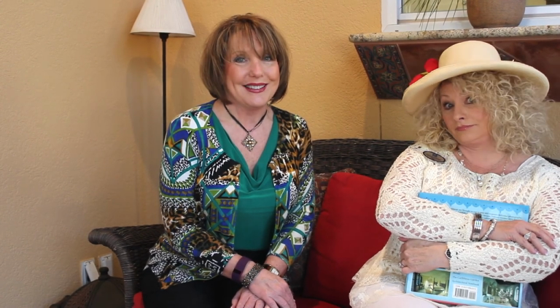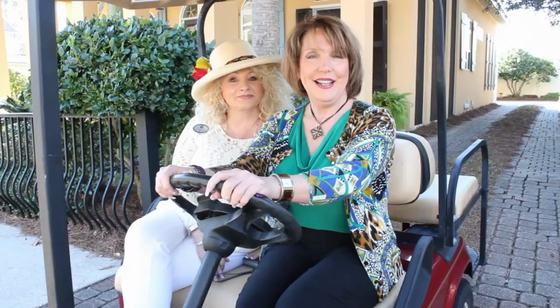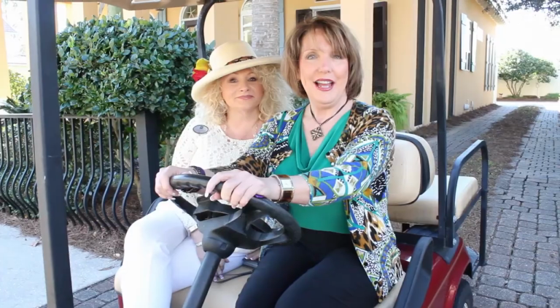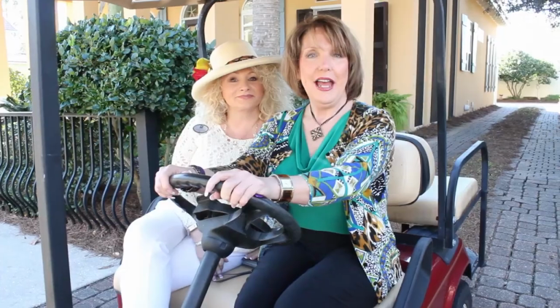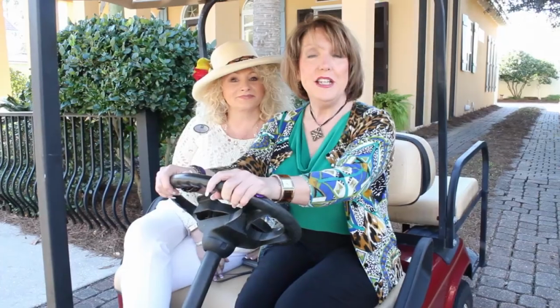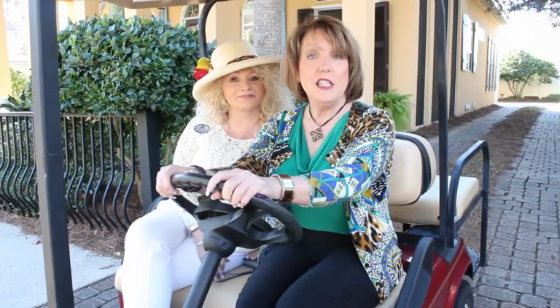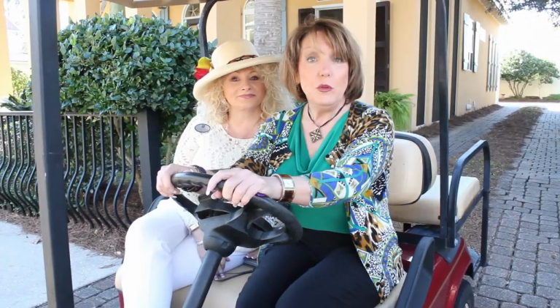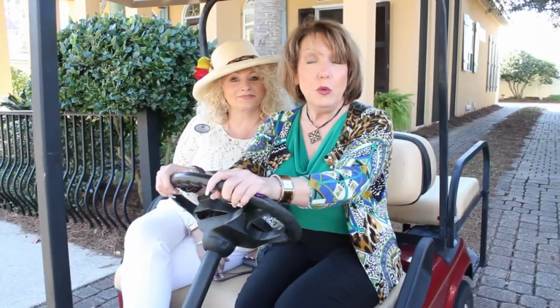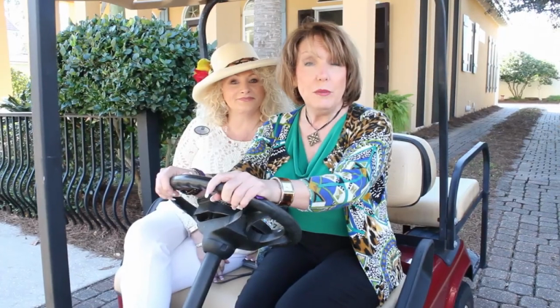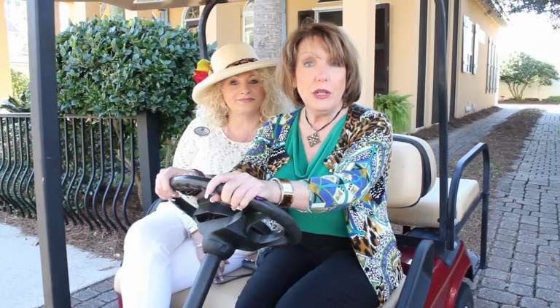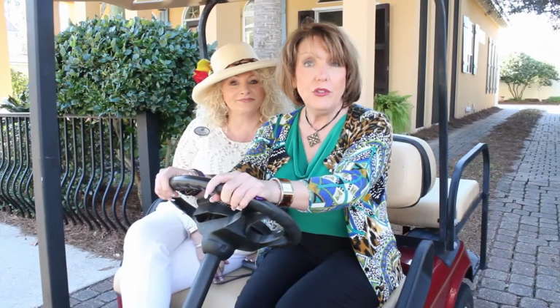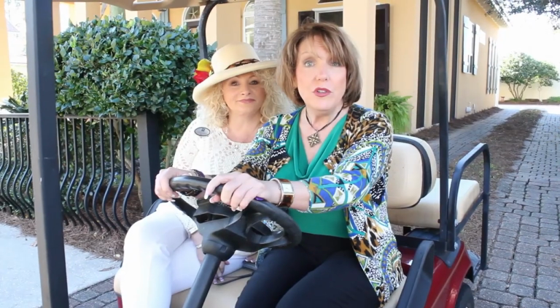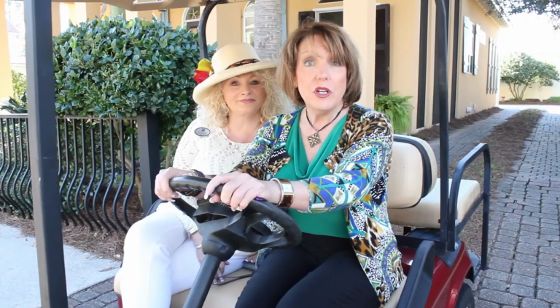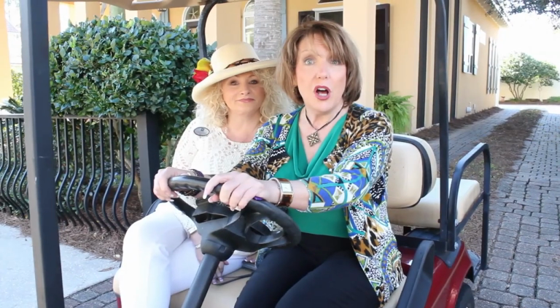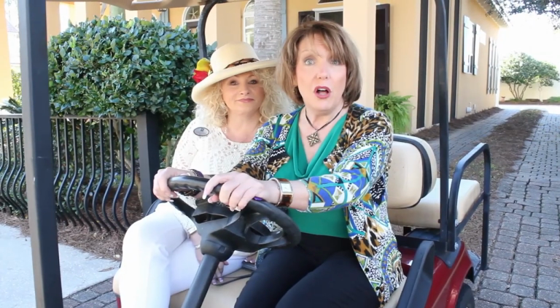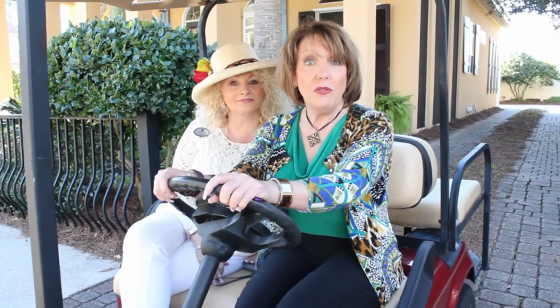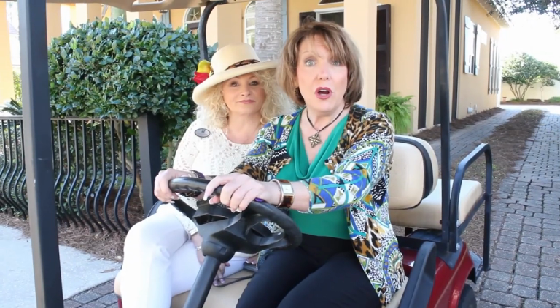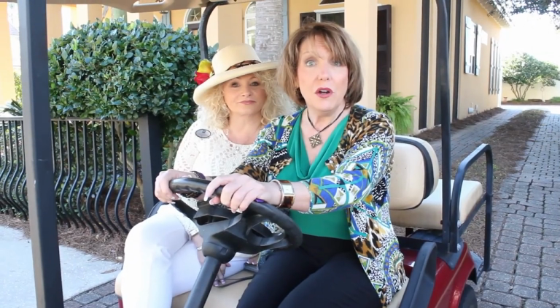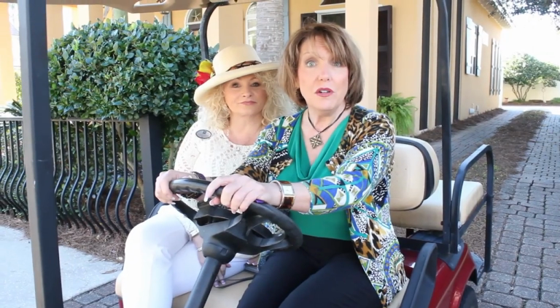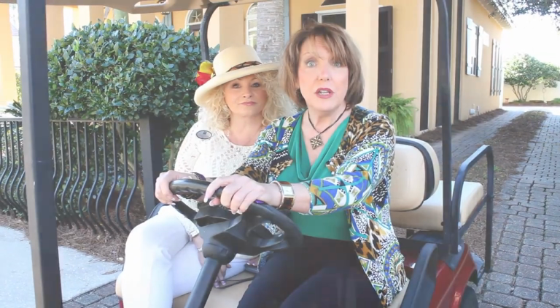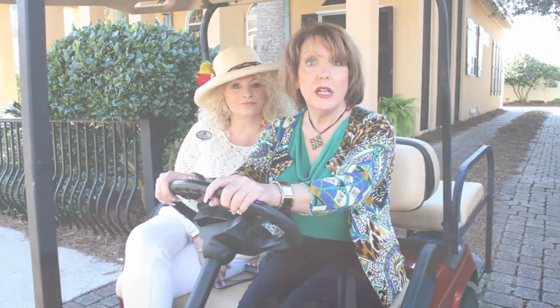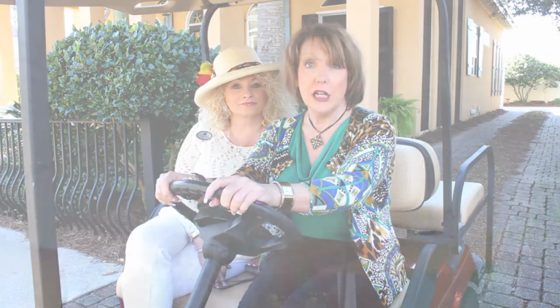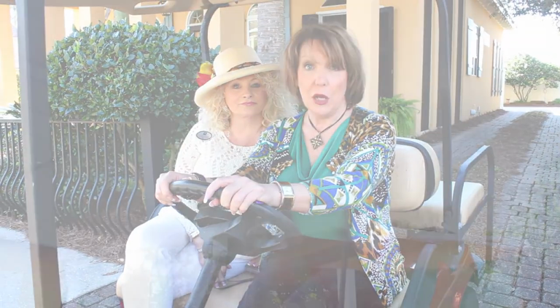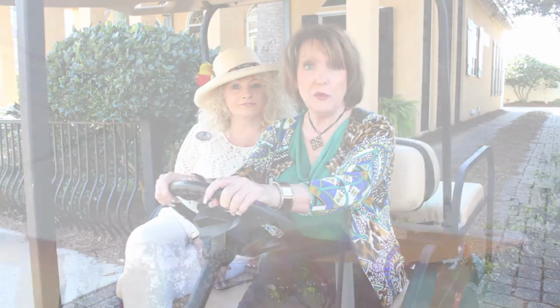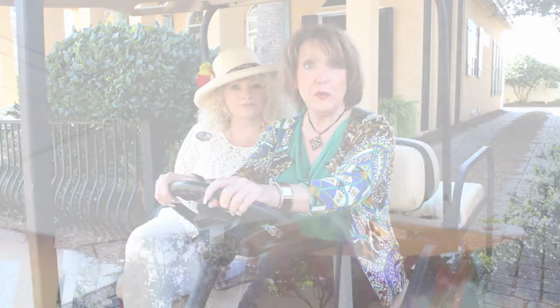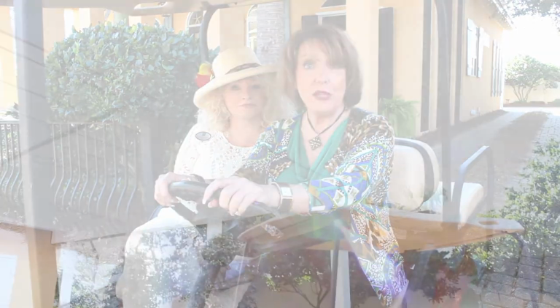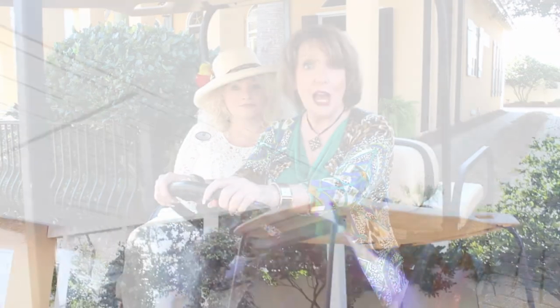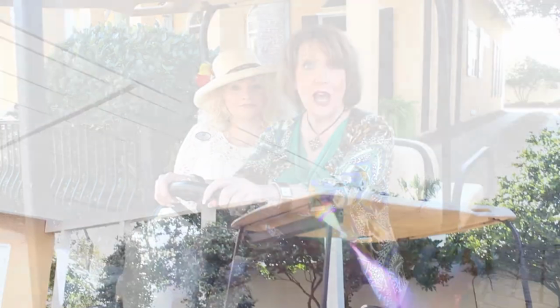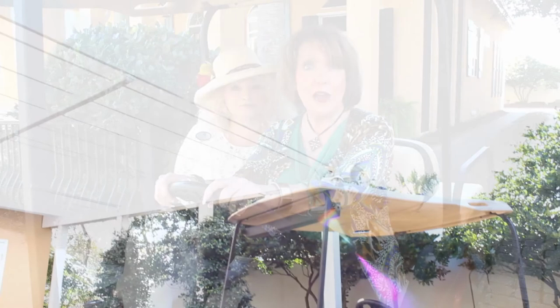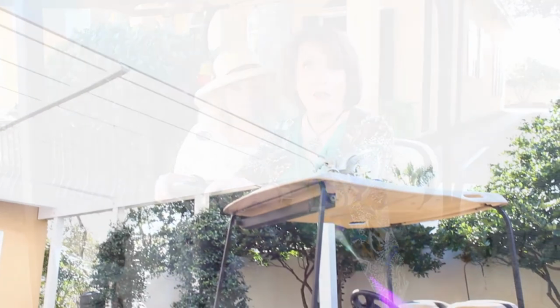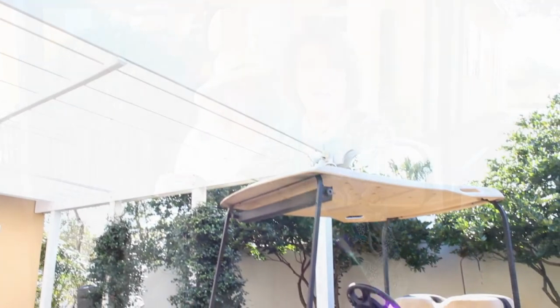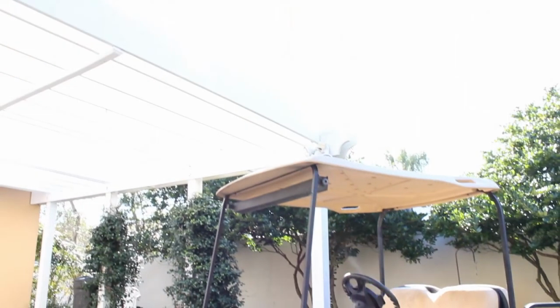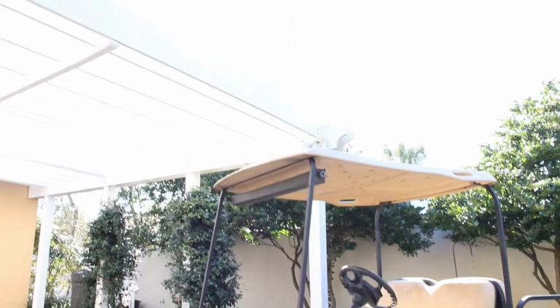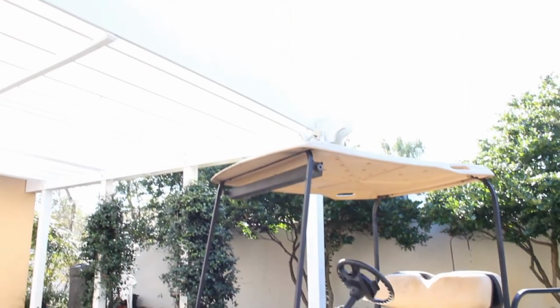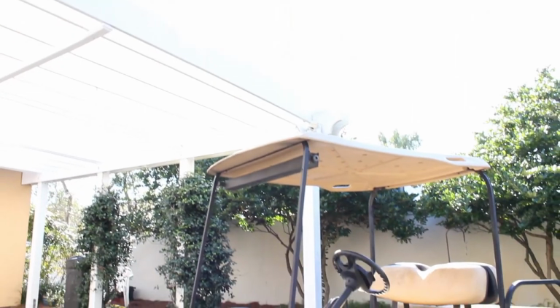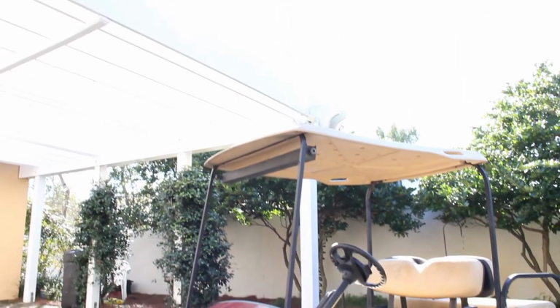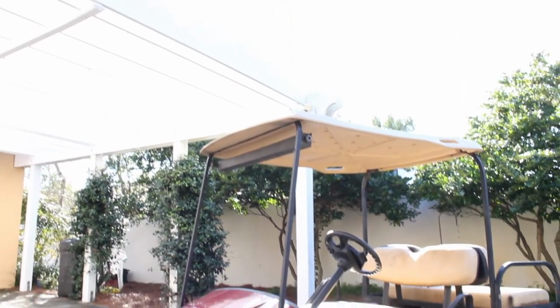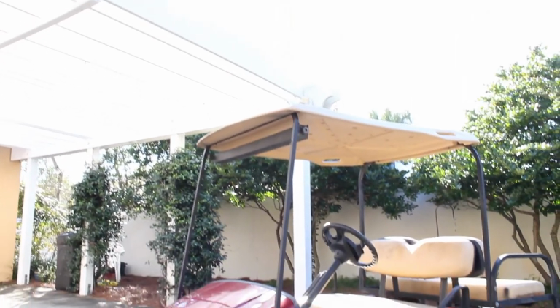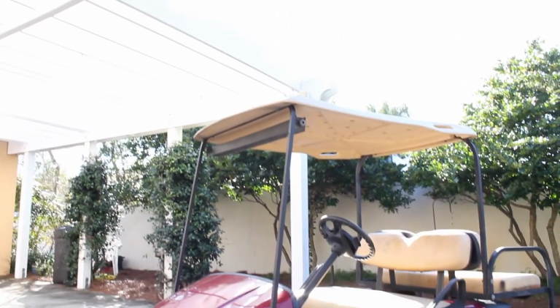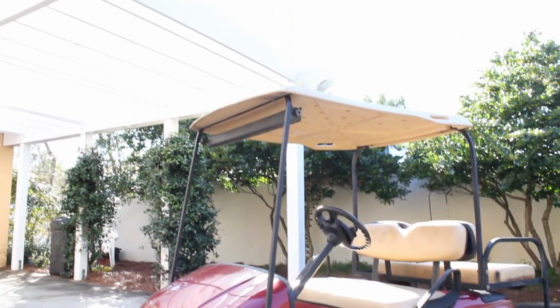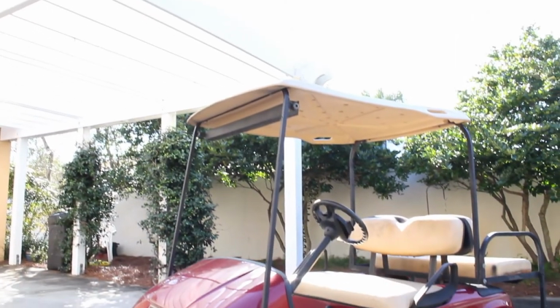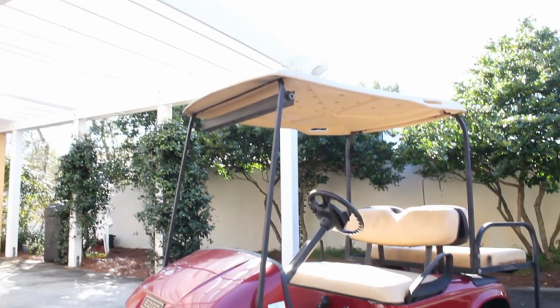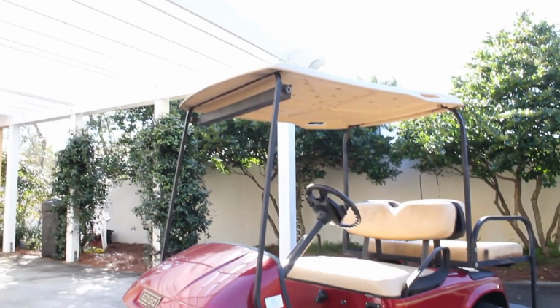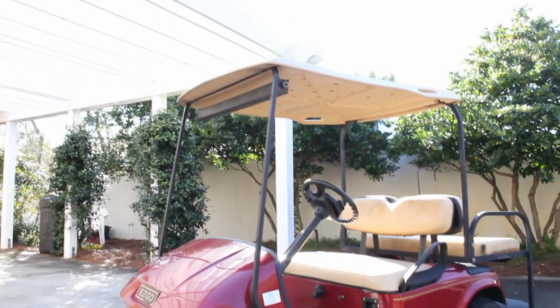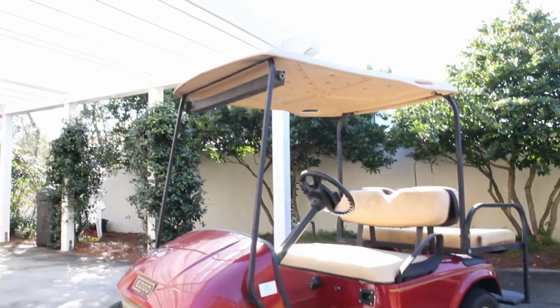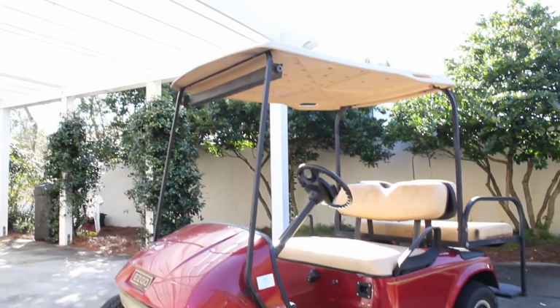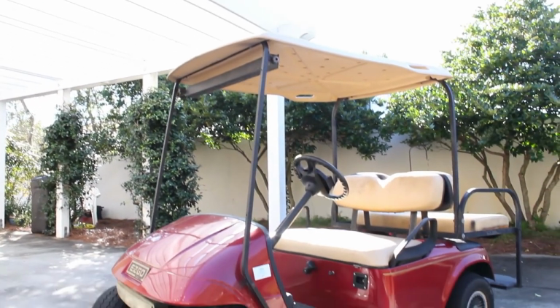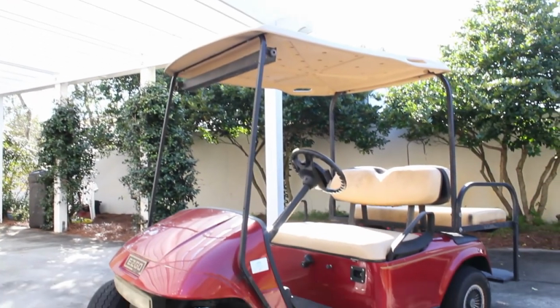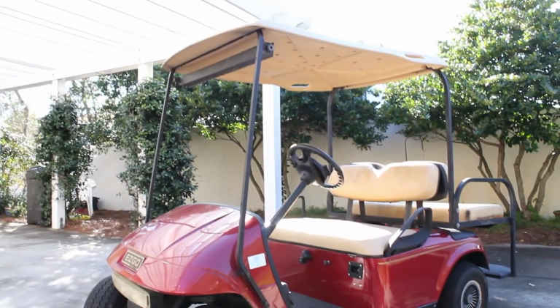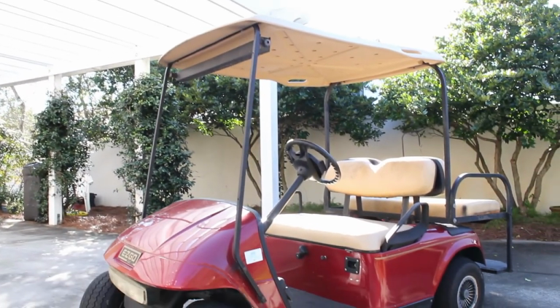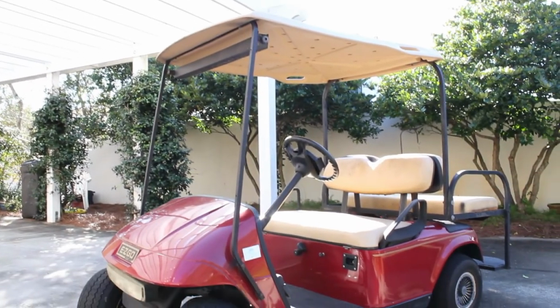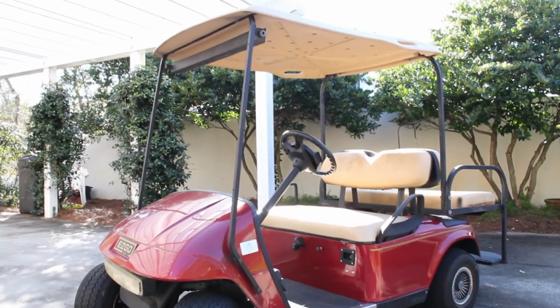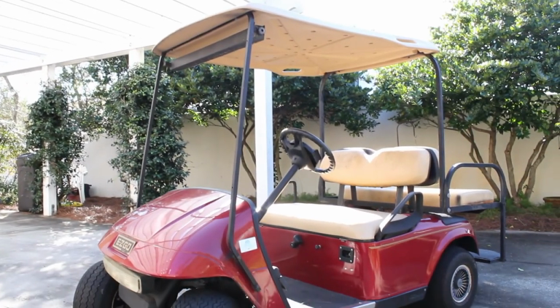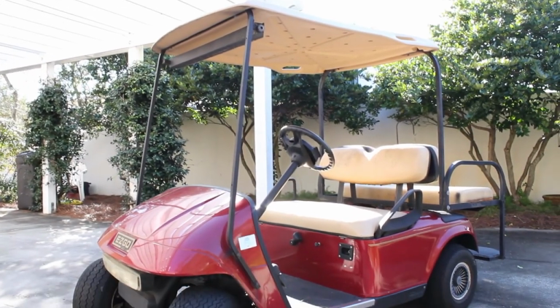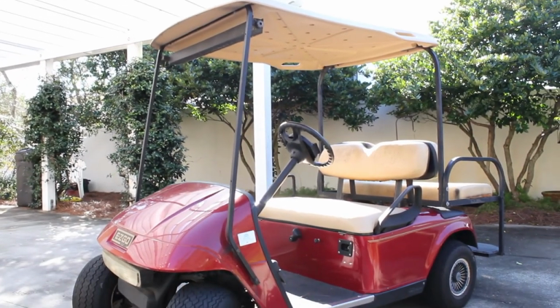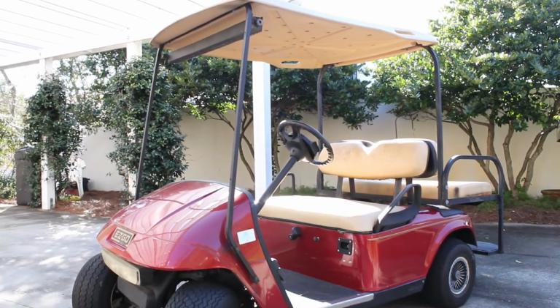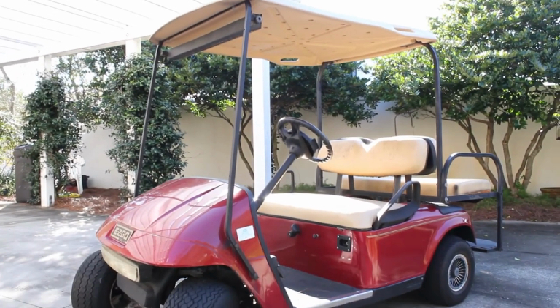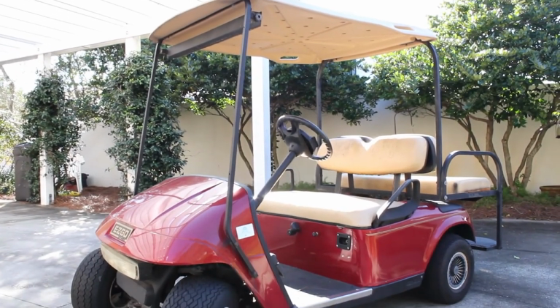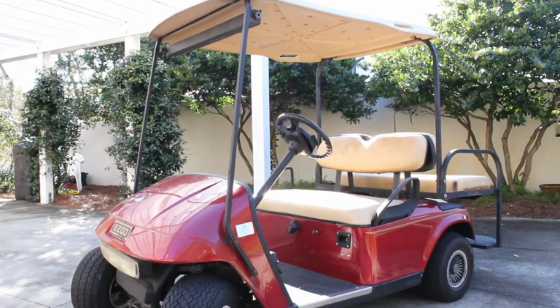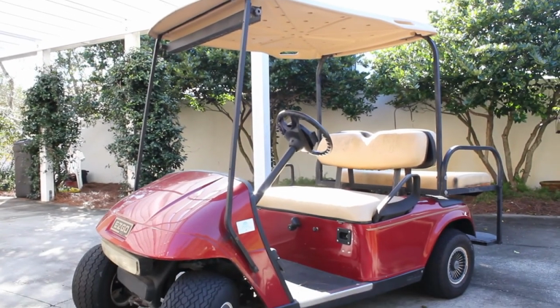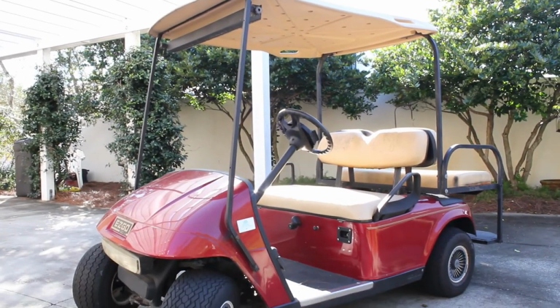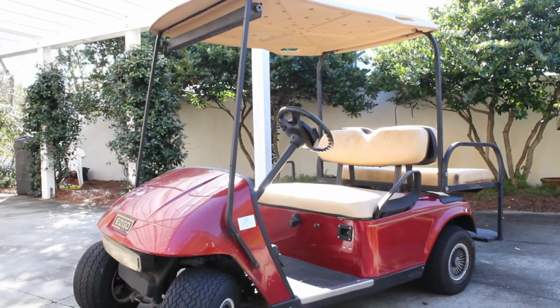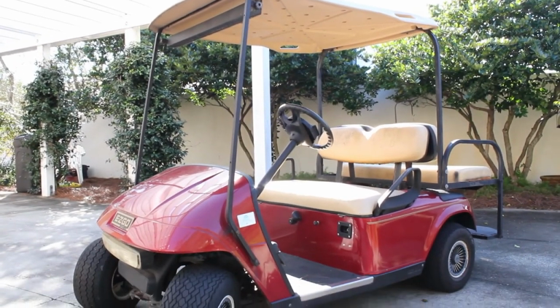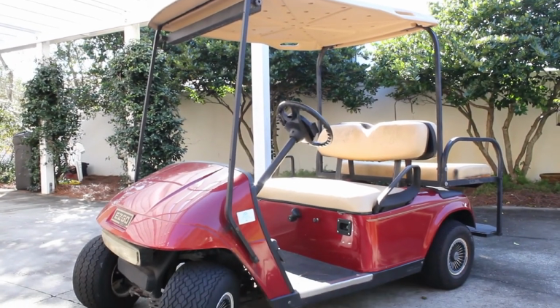And did we mention the golf cart comes with the house? Isn't that fun? Come on, let's go down and check out the beach.